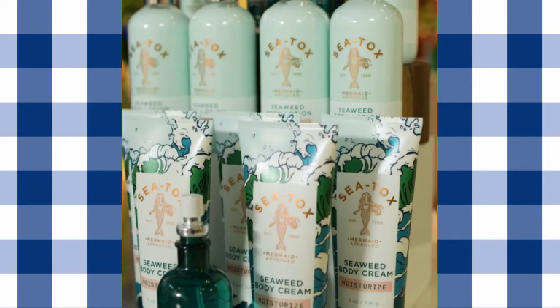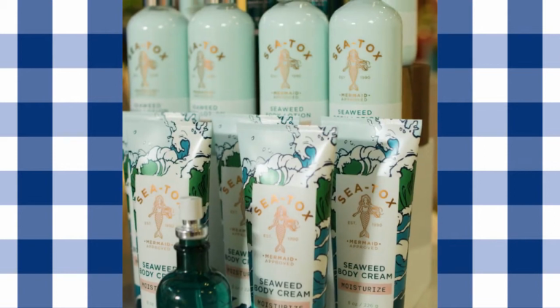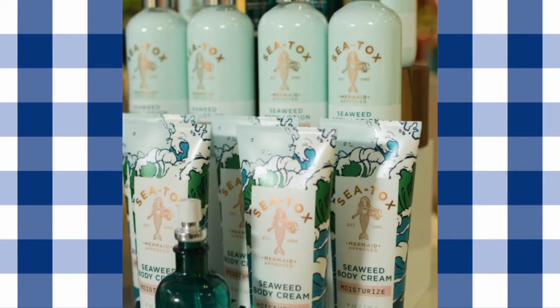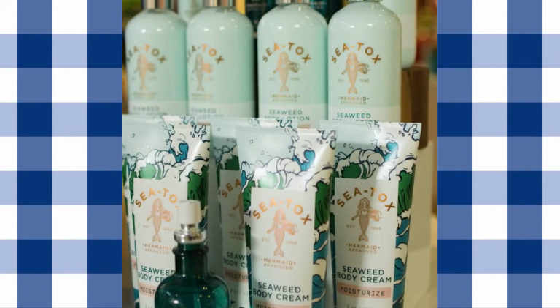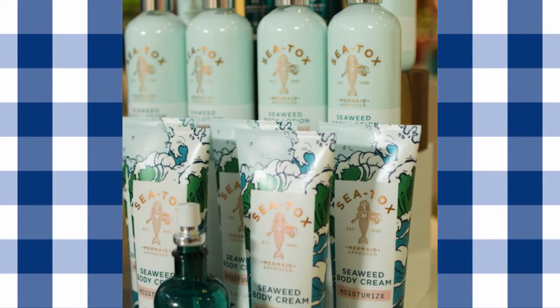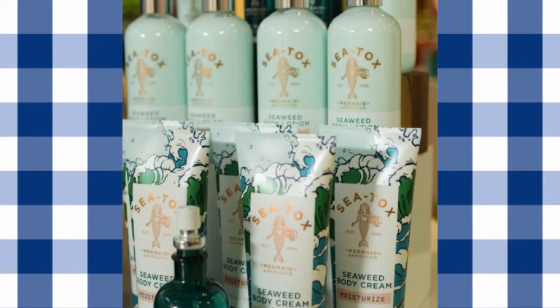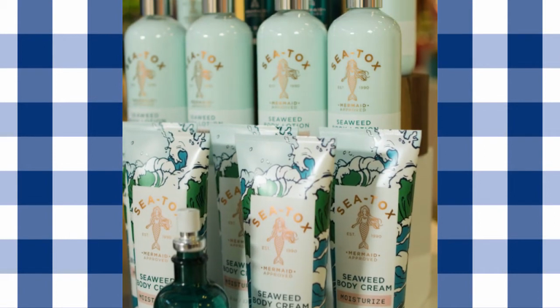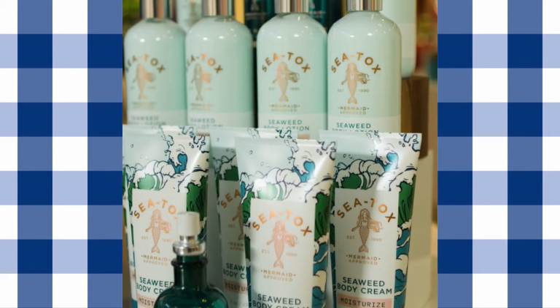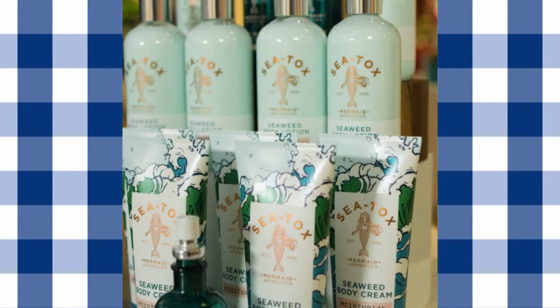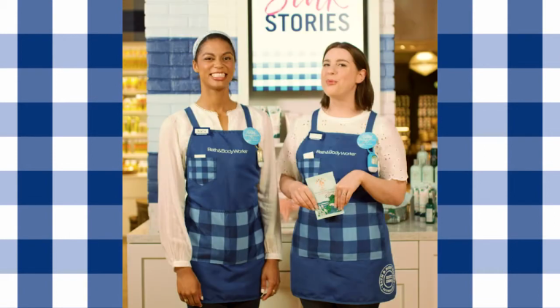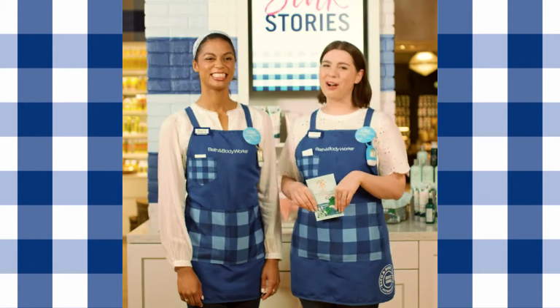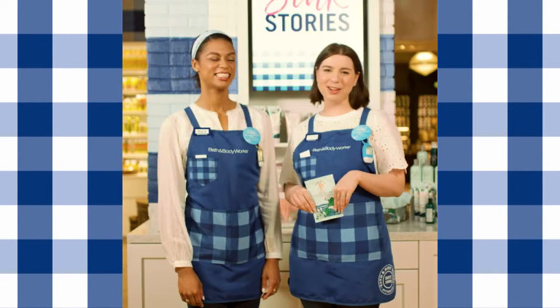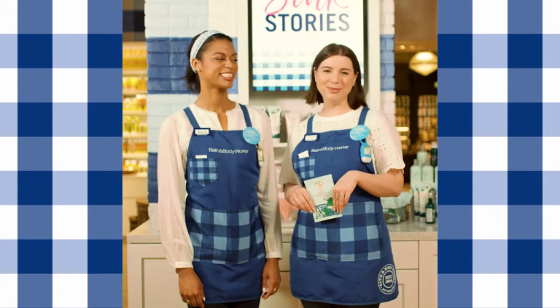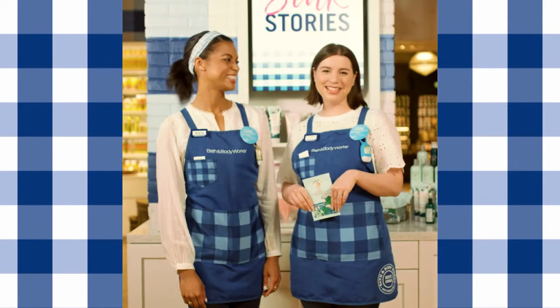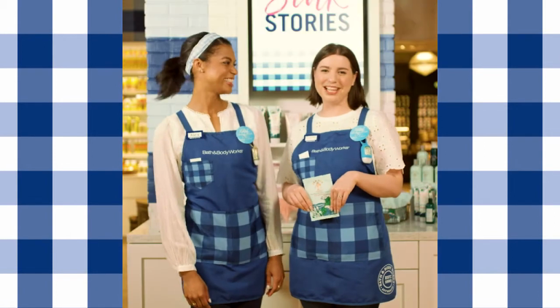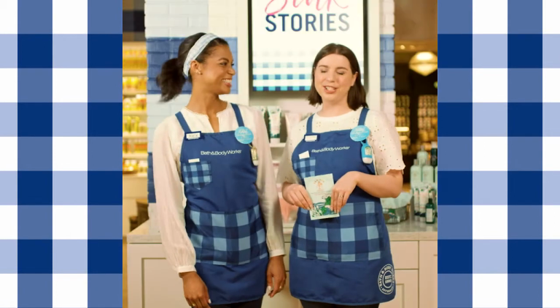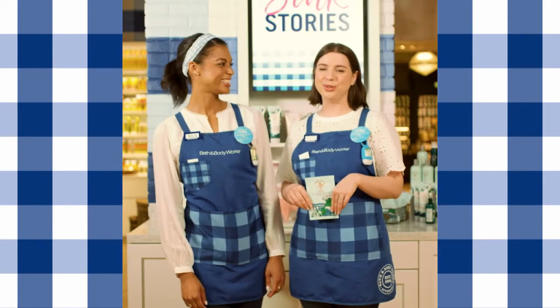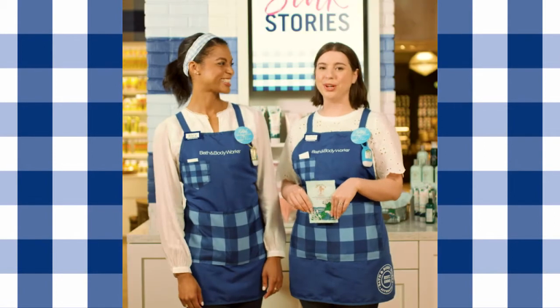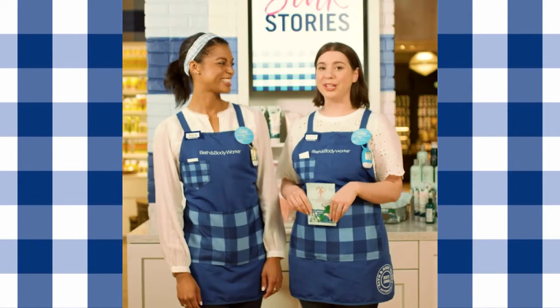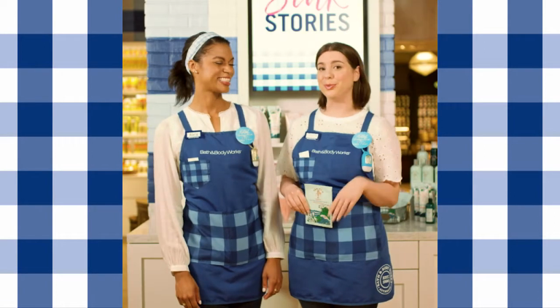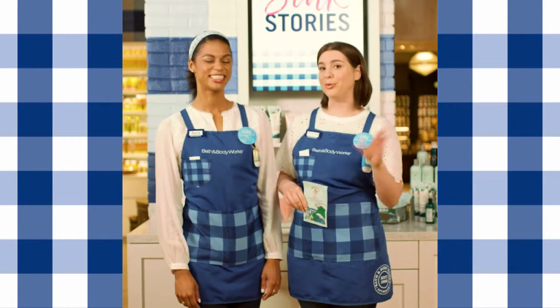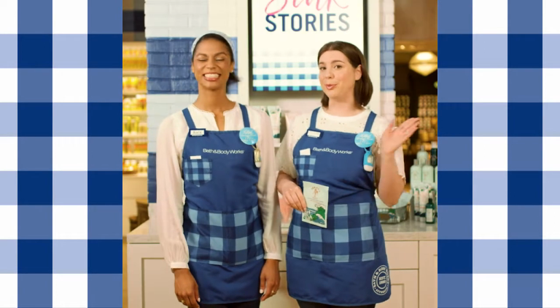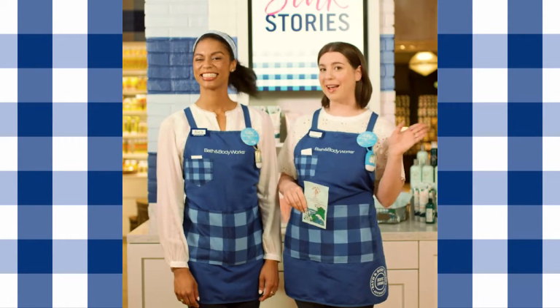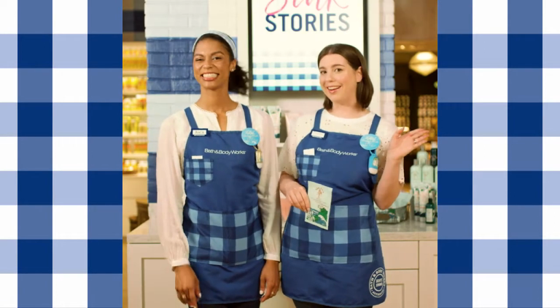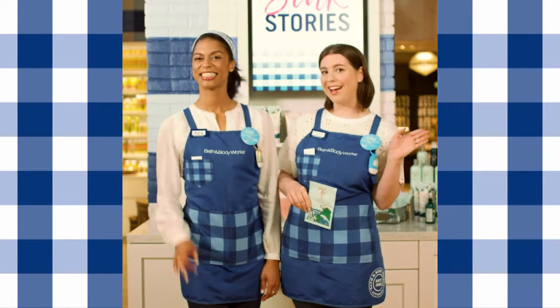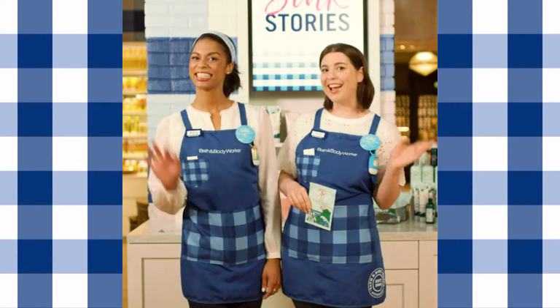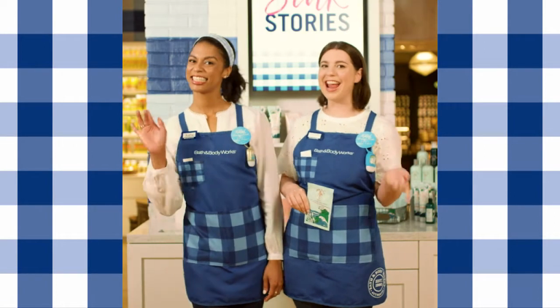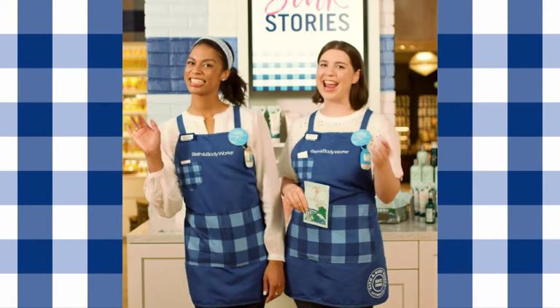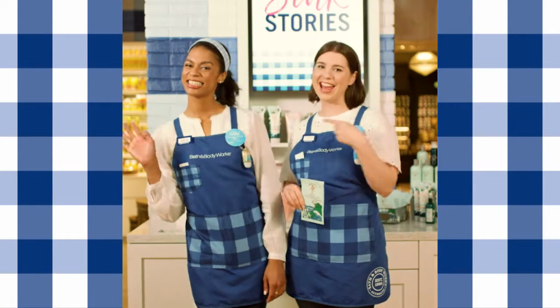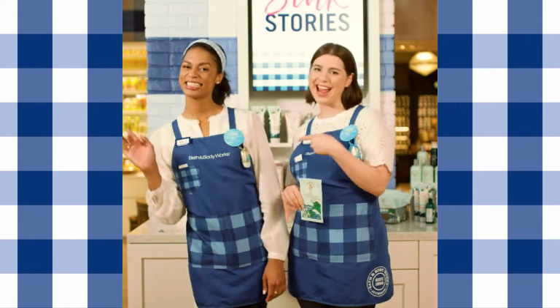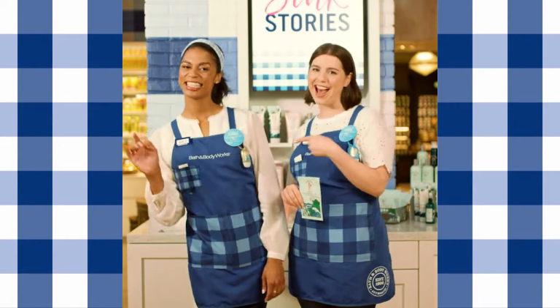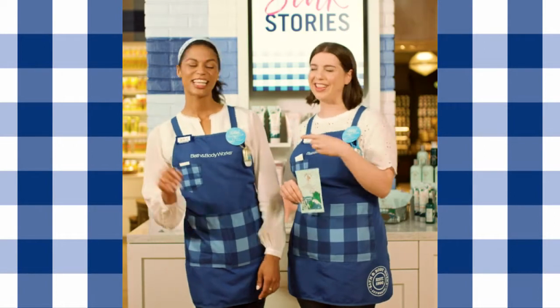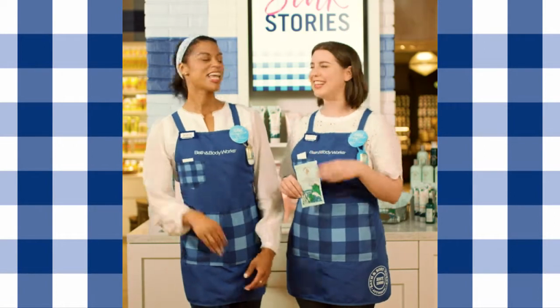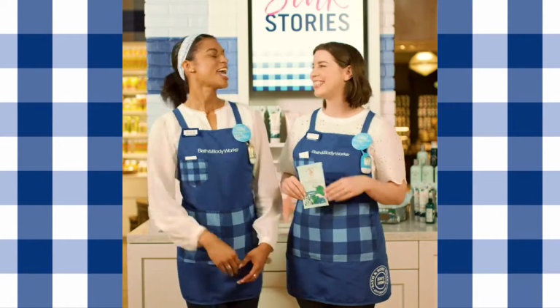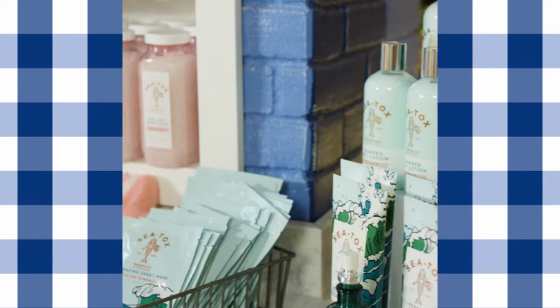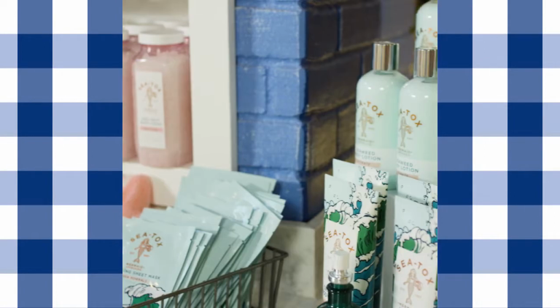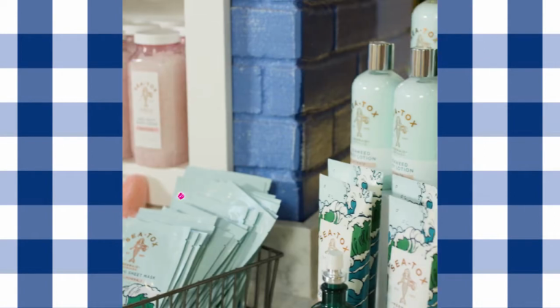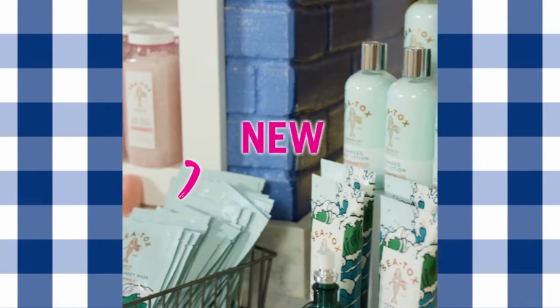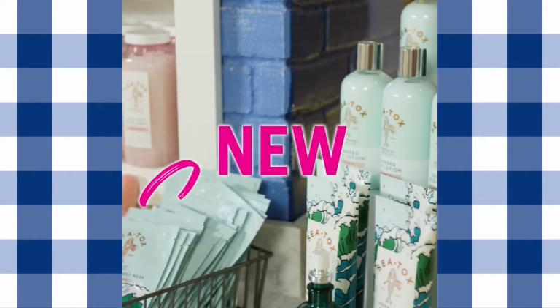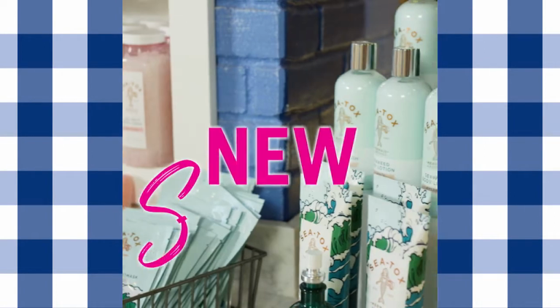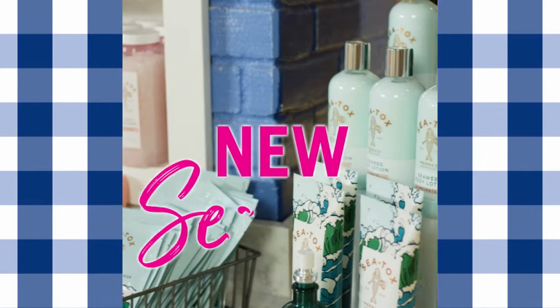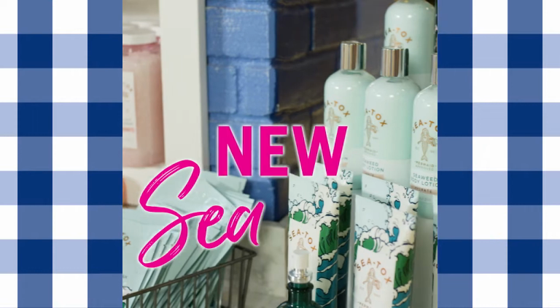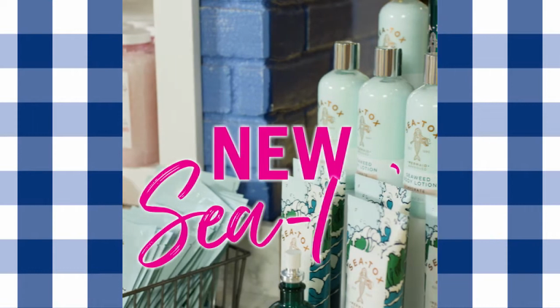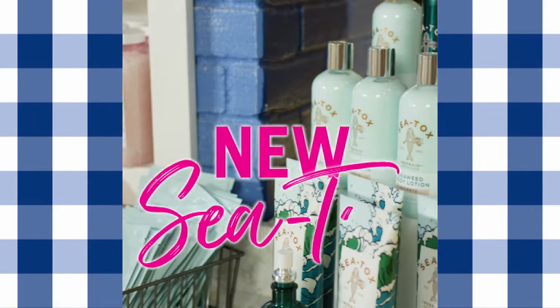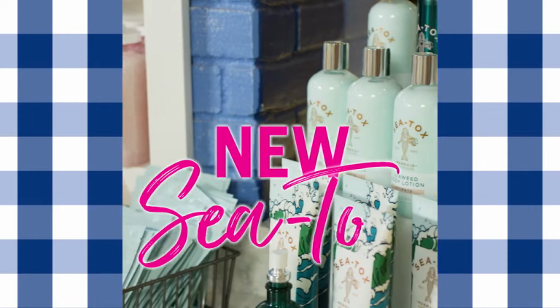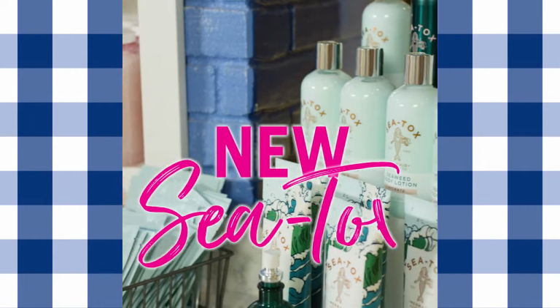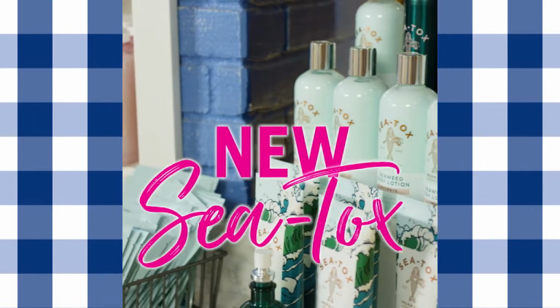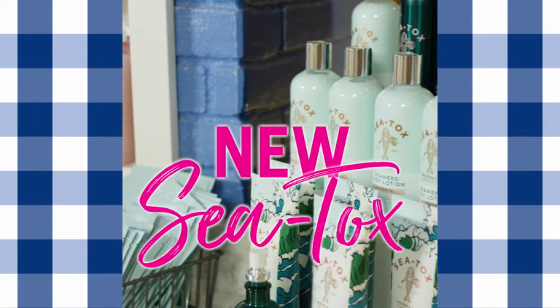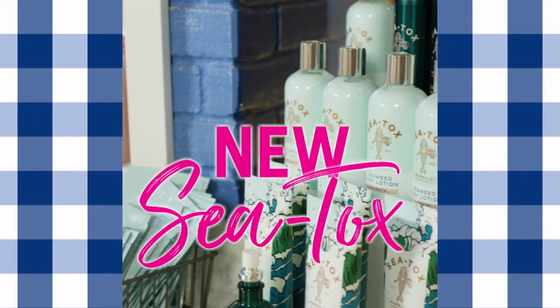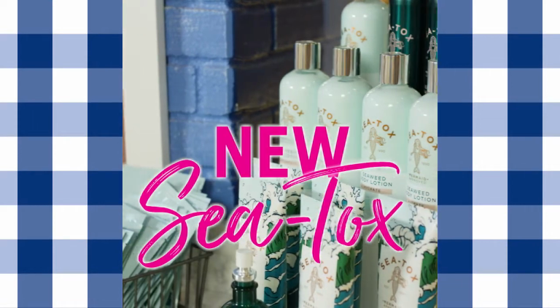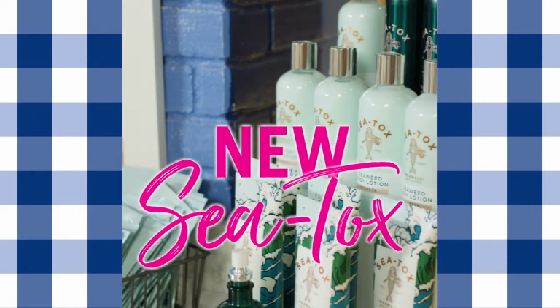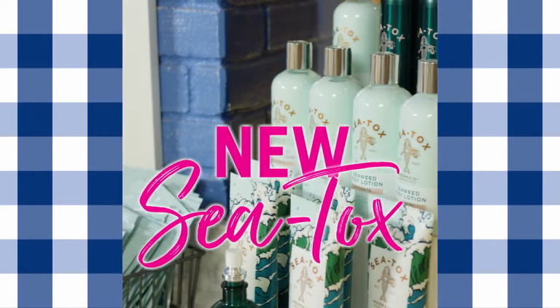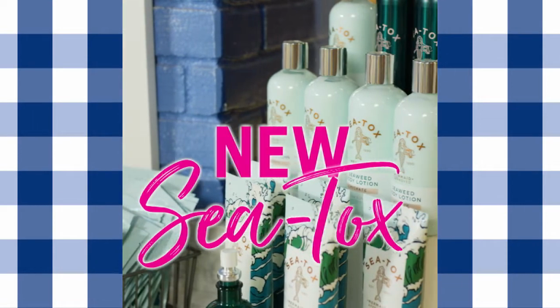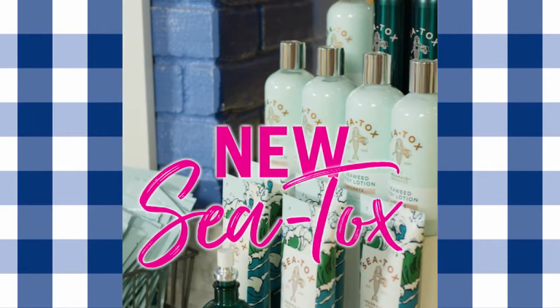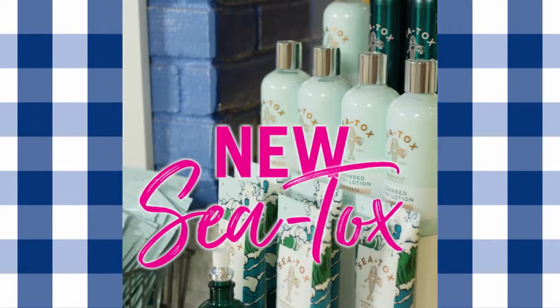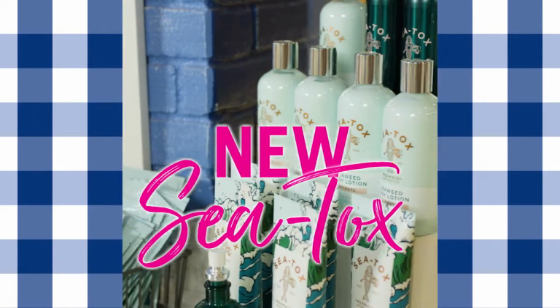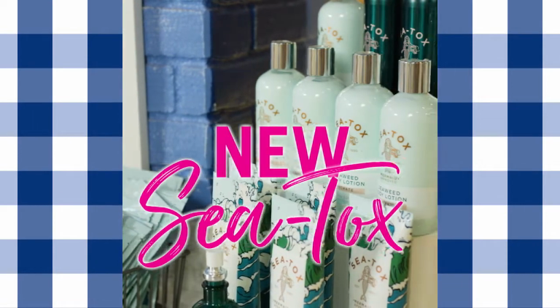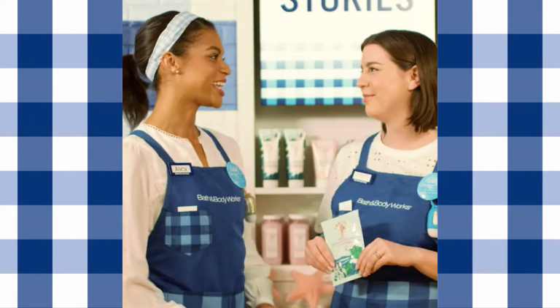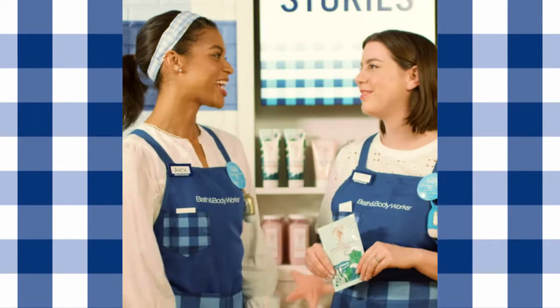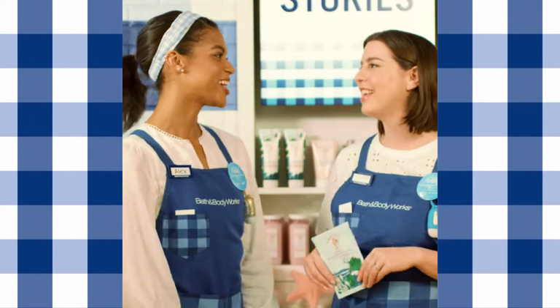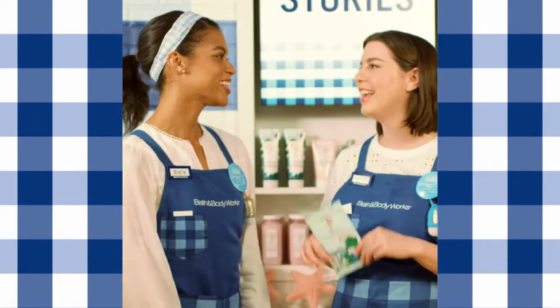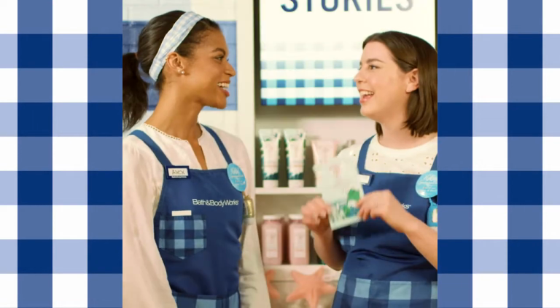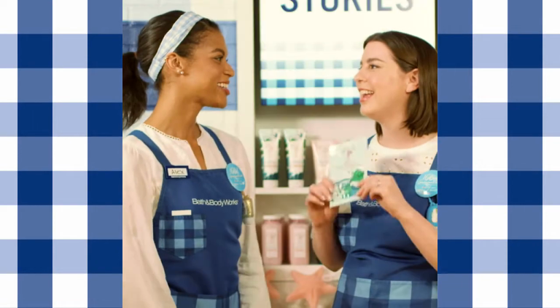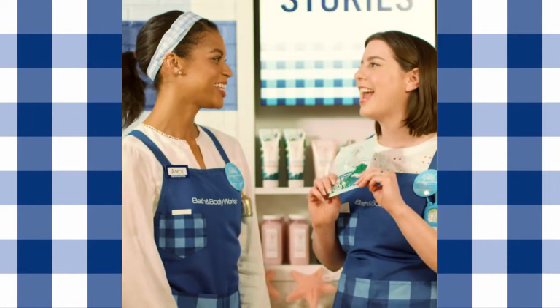Hi, everyone. Welcome to Sing Stories with Rebecca and Alex. Have you tried Sea Talks, our new mermaid-approved skincare collection?